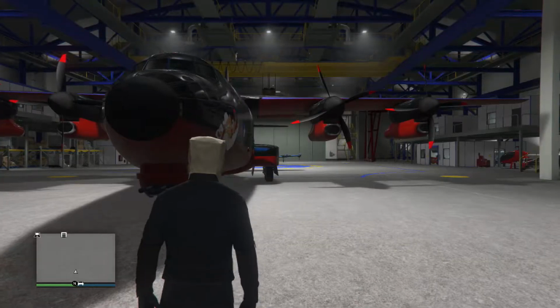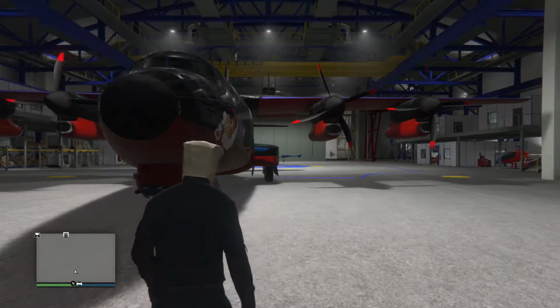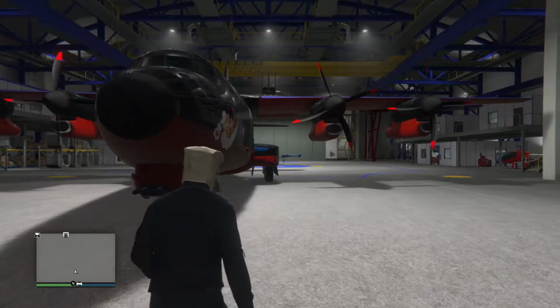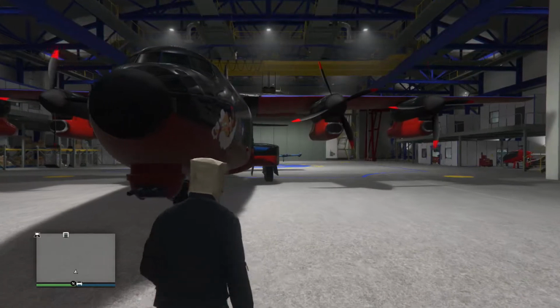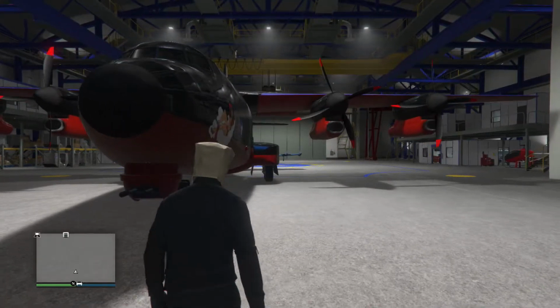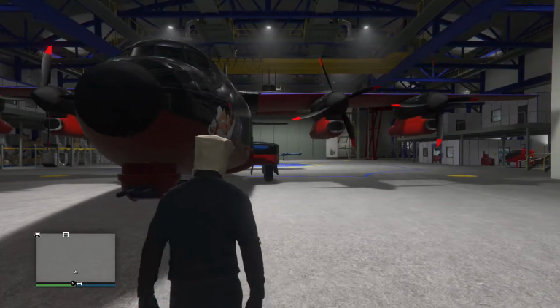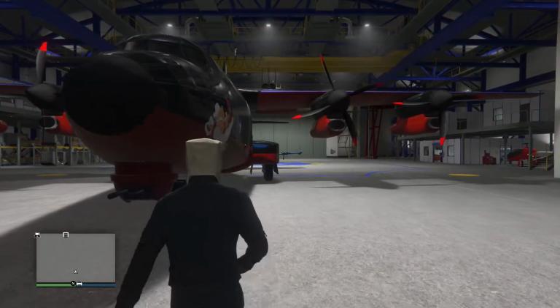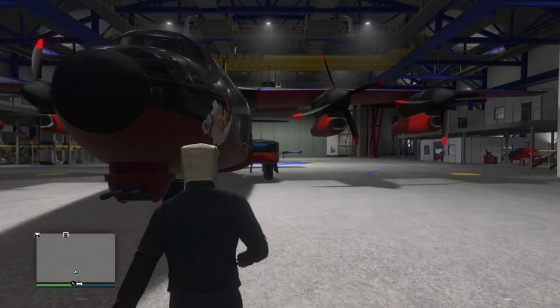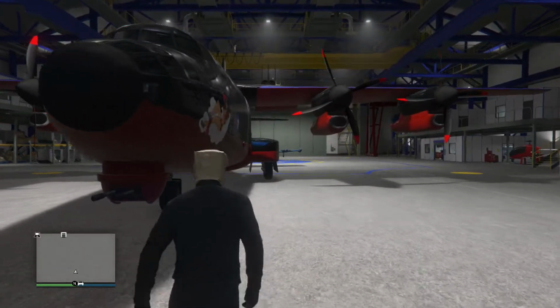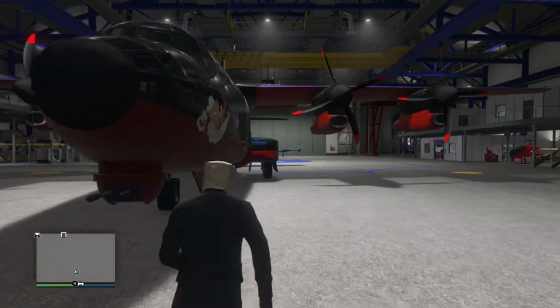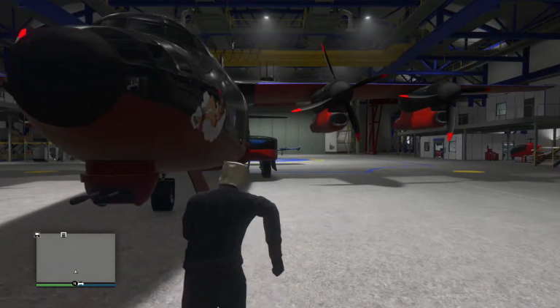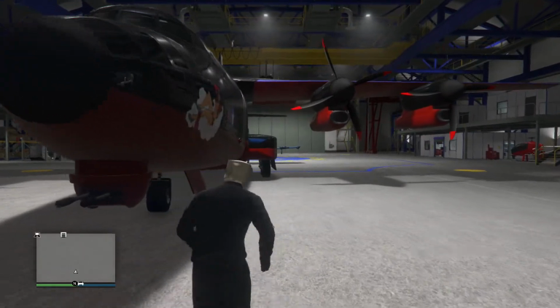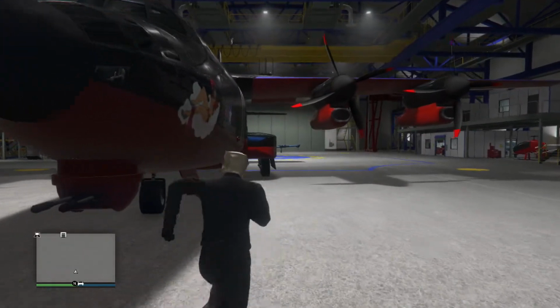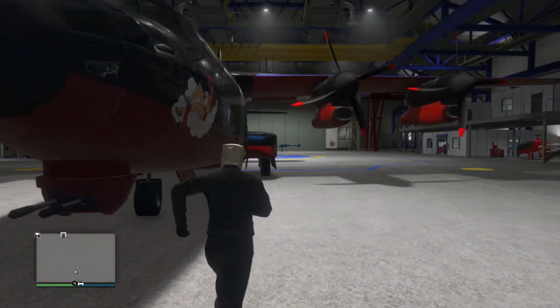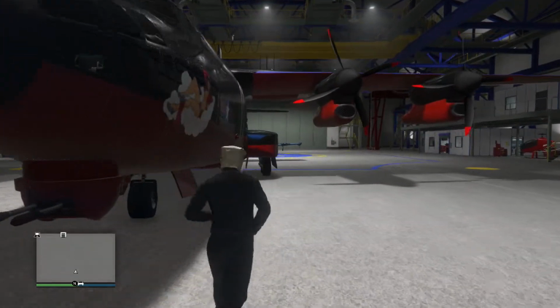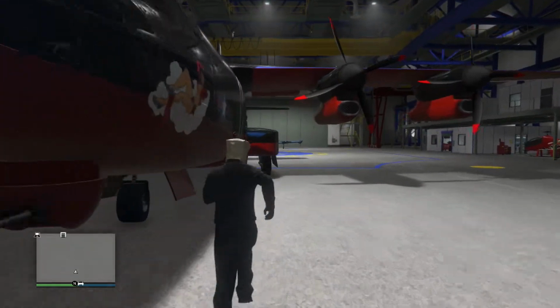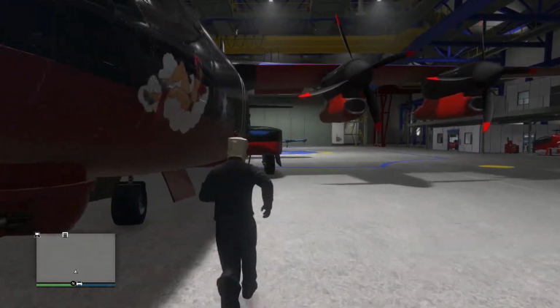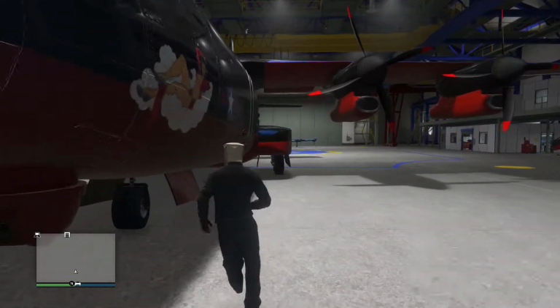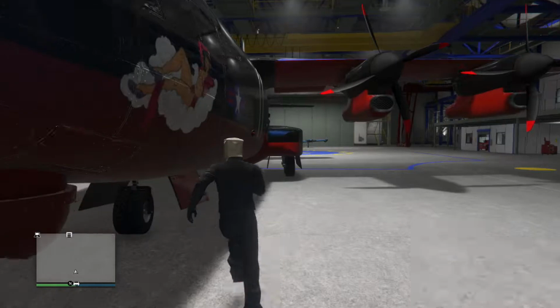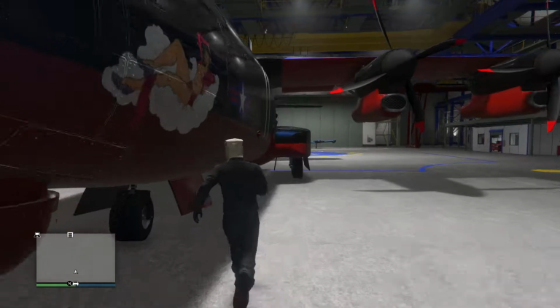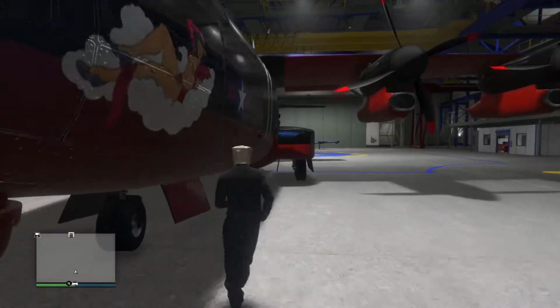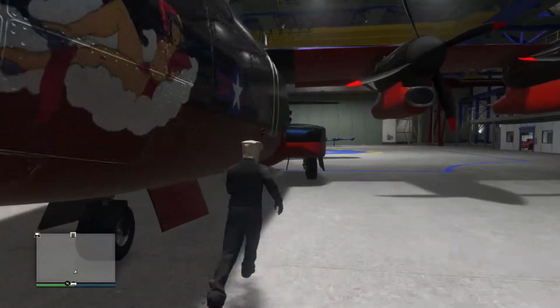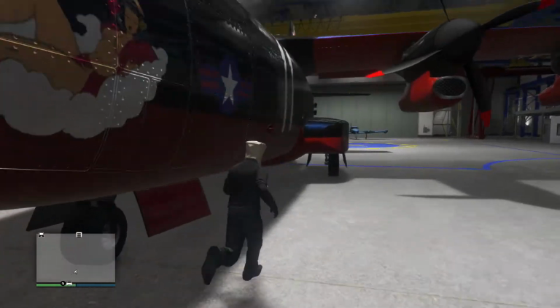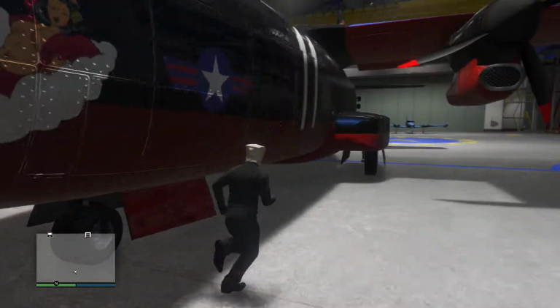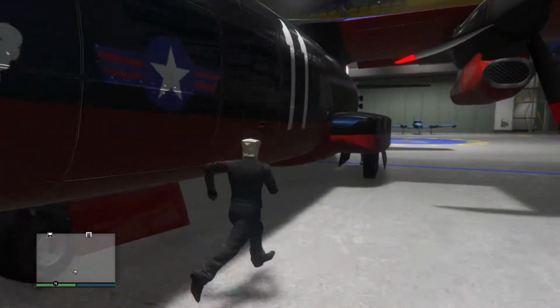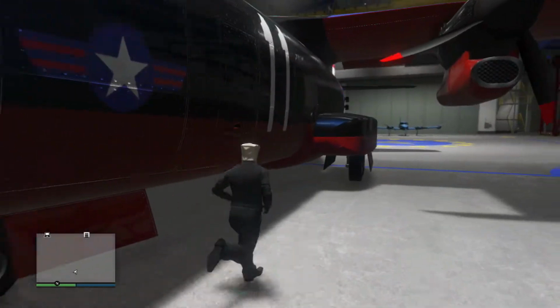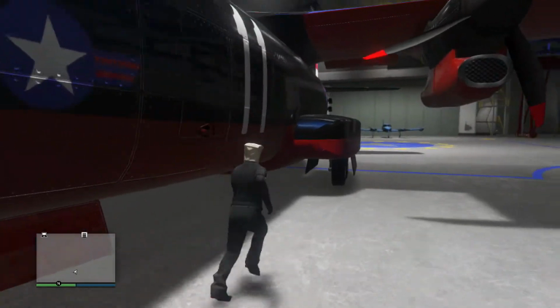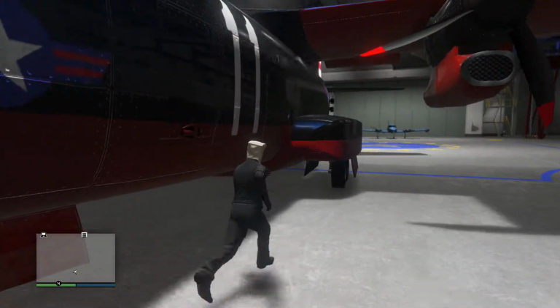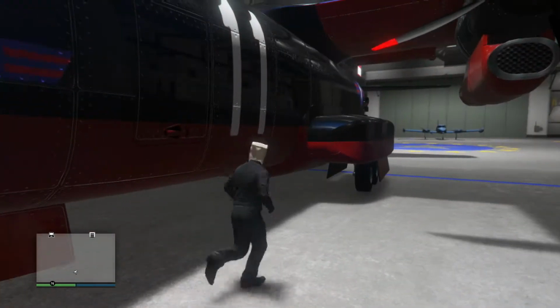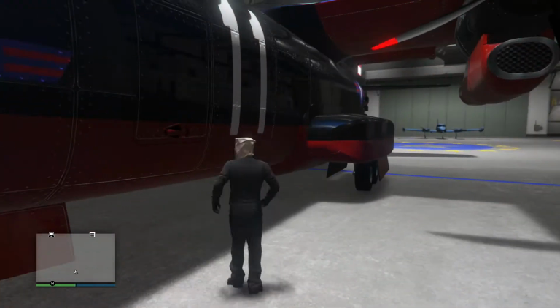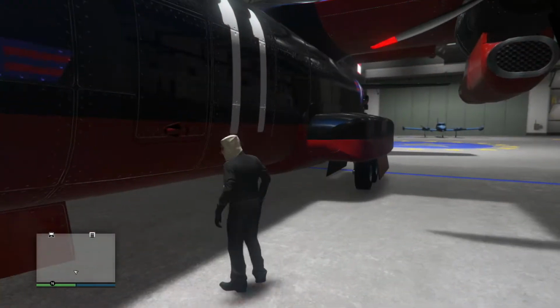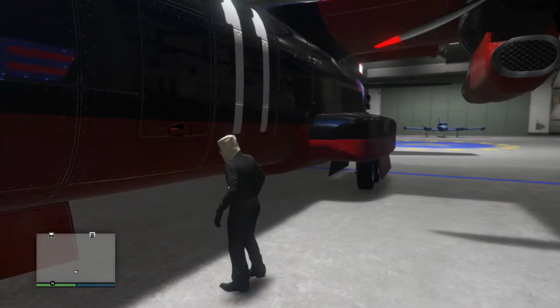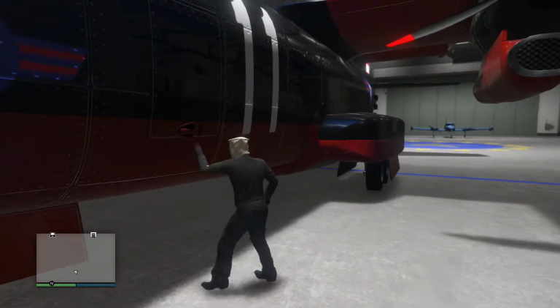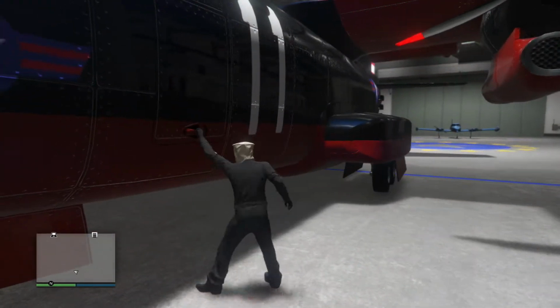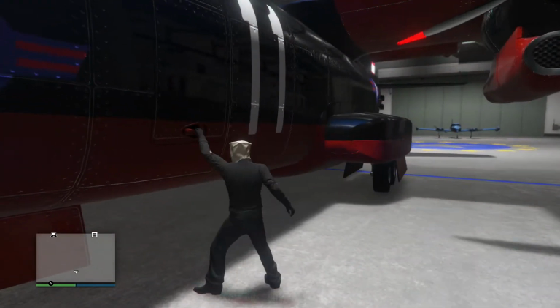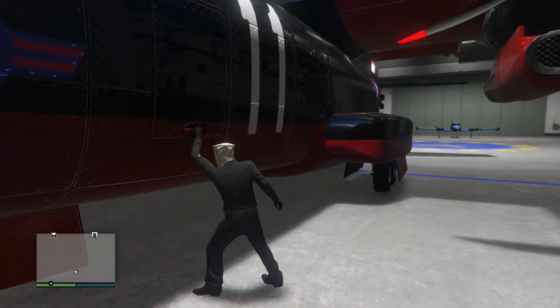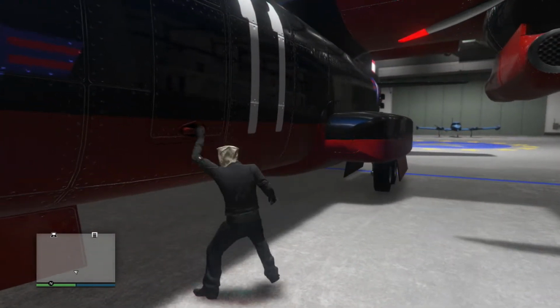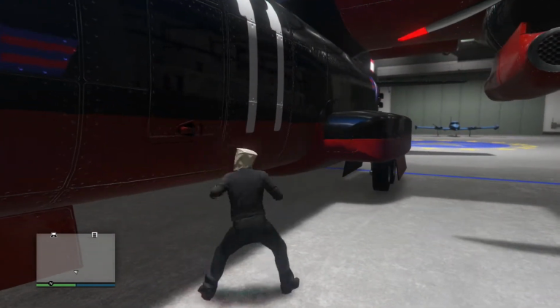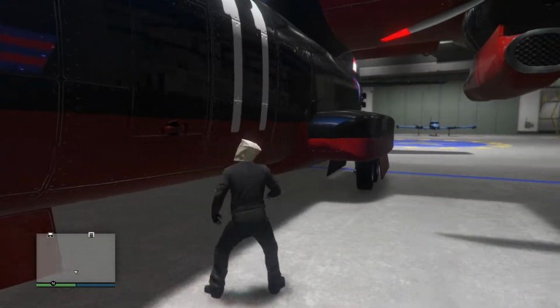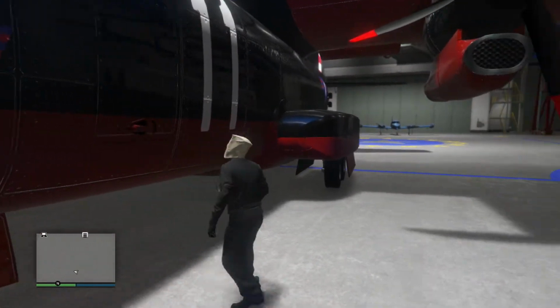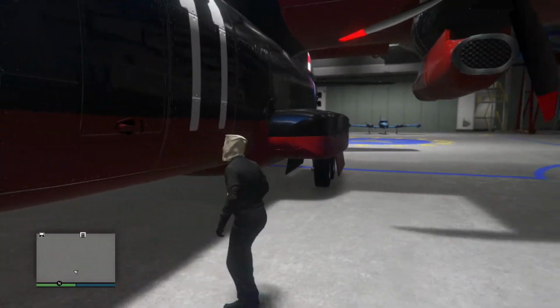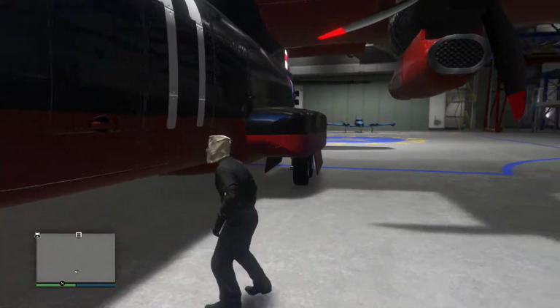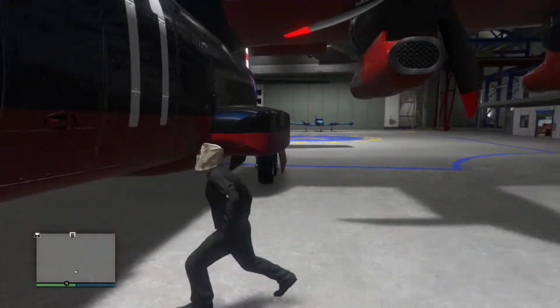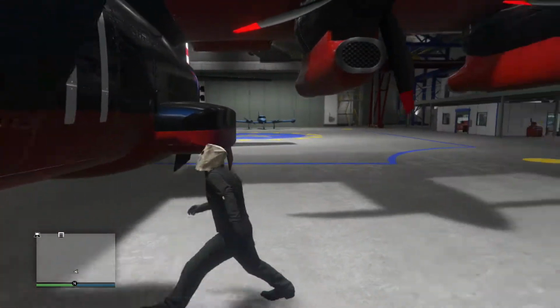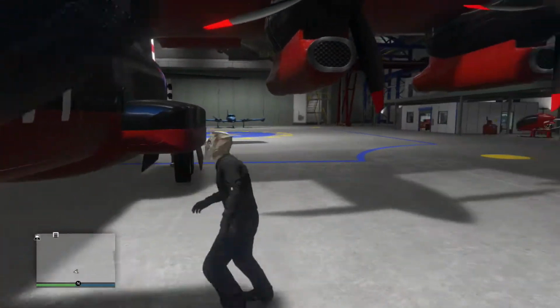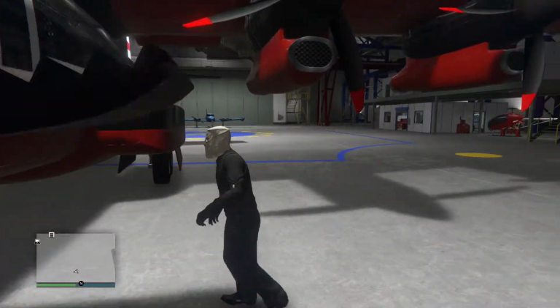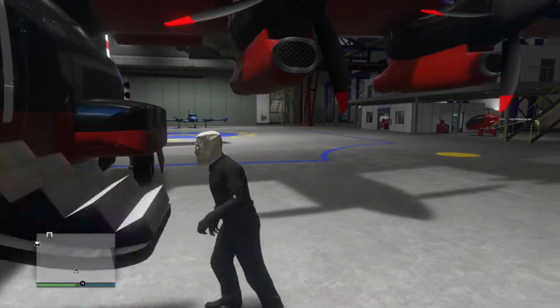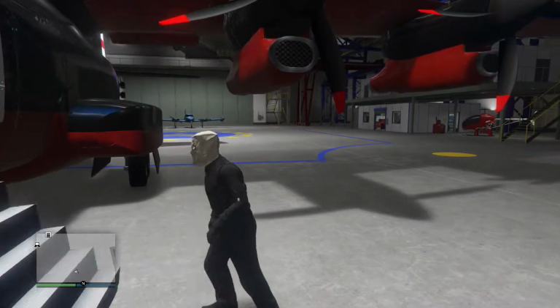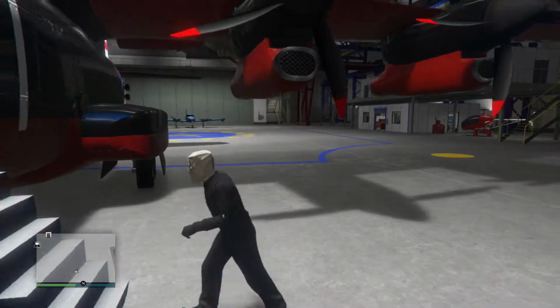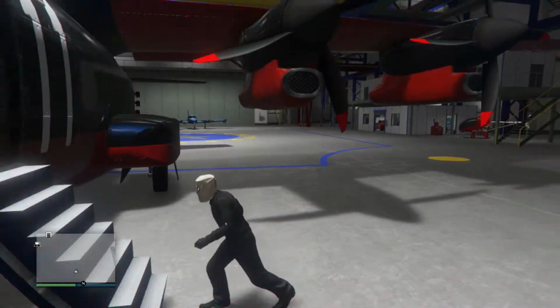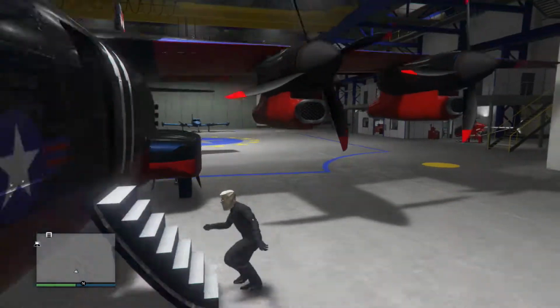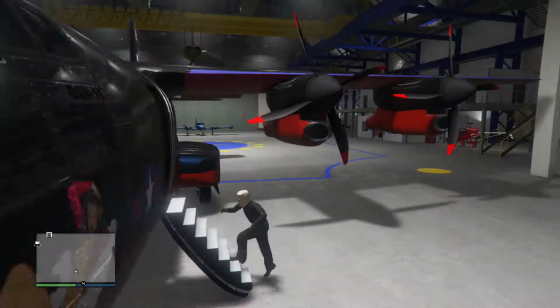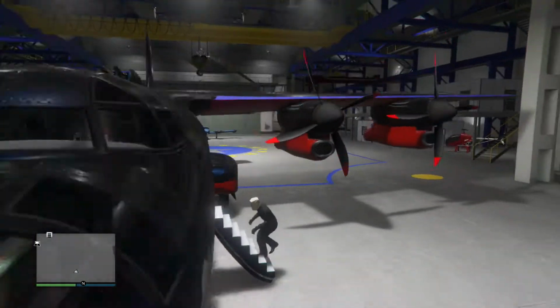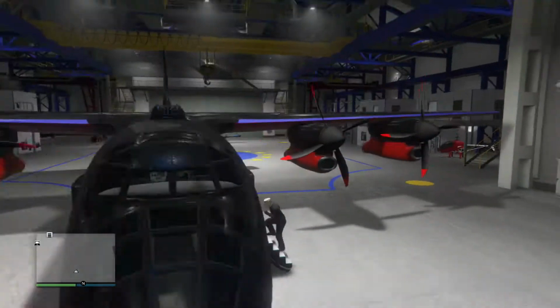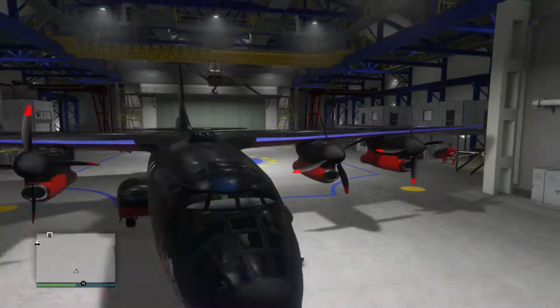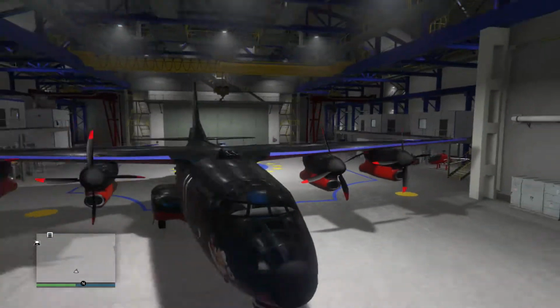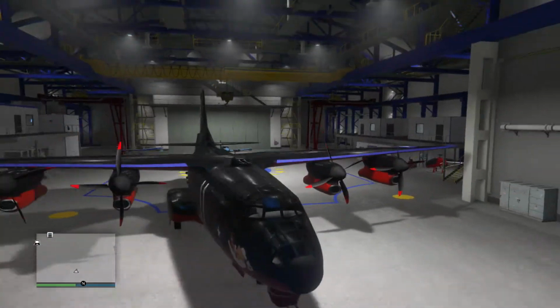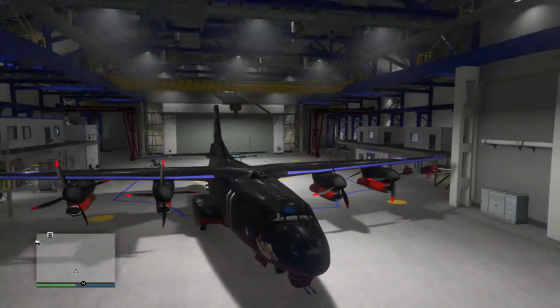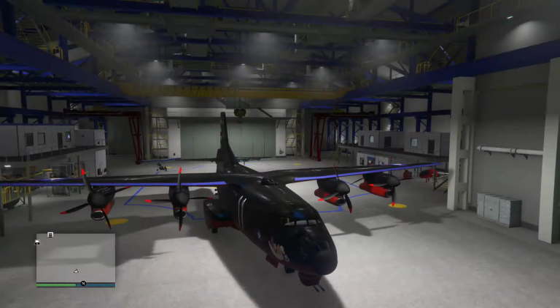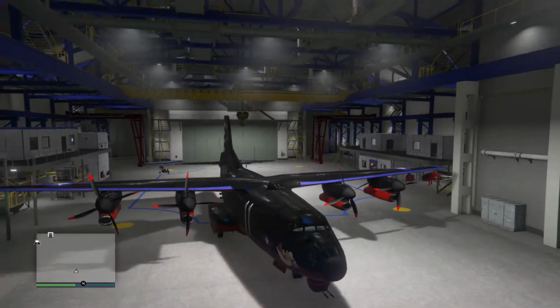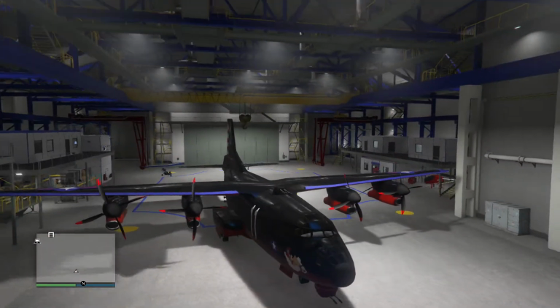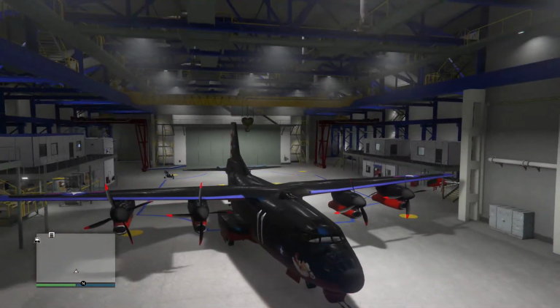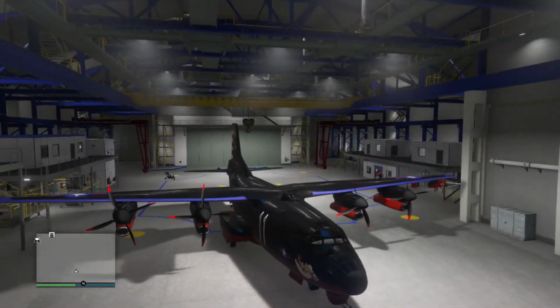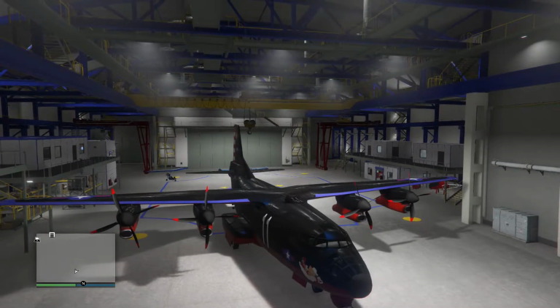Once you get inside your hangar, you're going to customize this plane. And remember, everything's going to cost super expensive — you might want to go get another two million dollars.